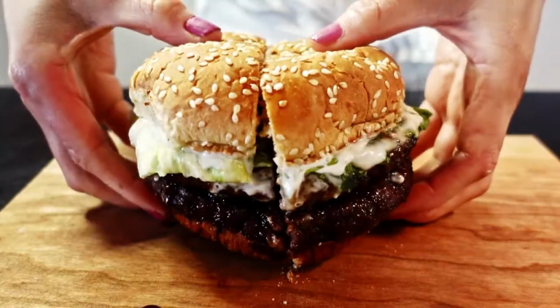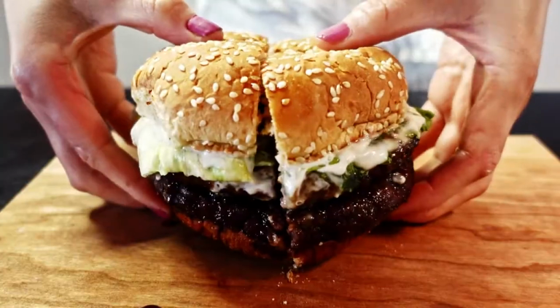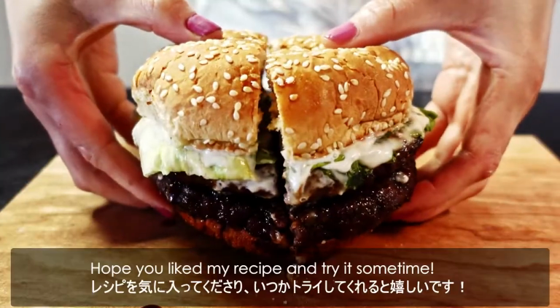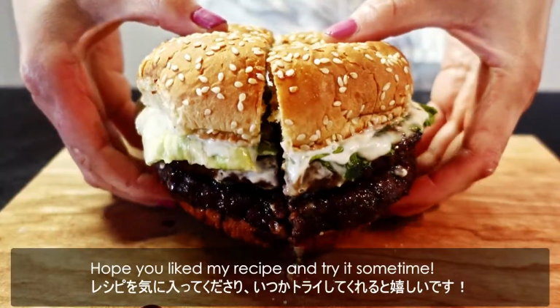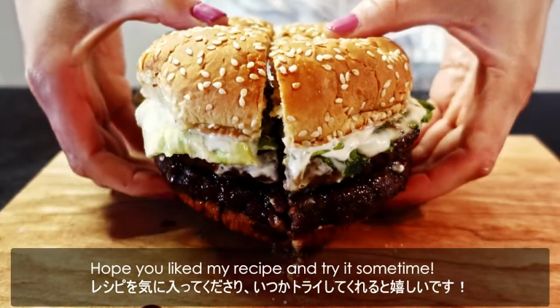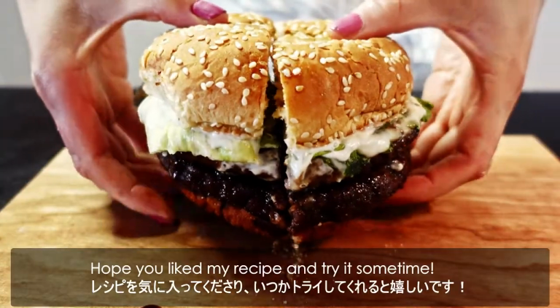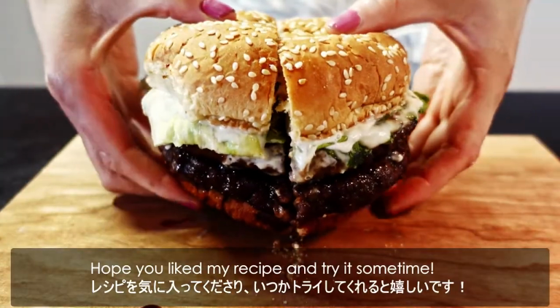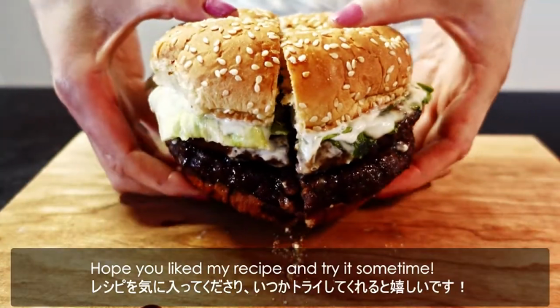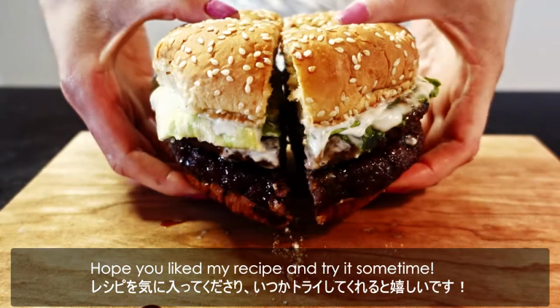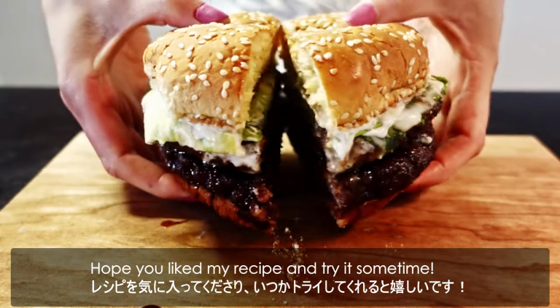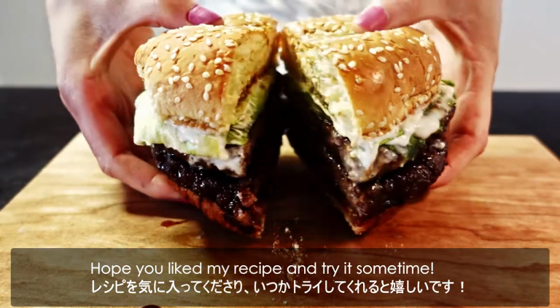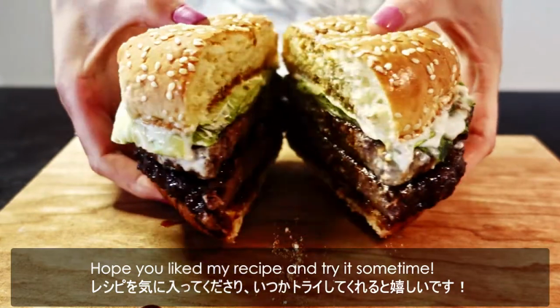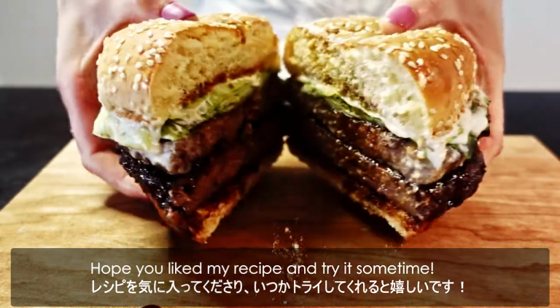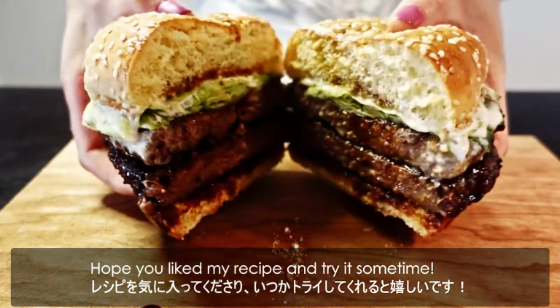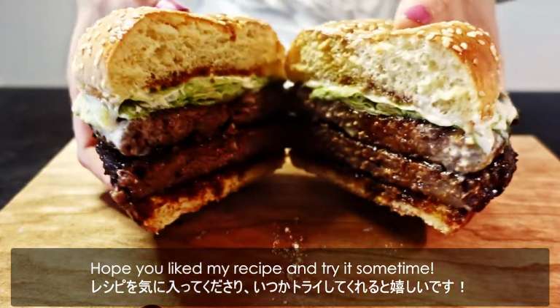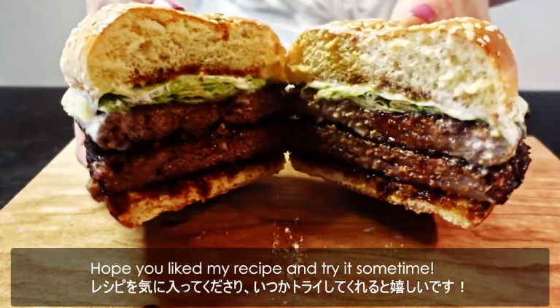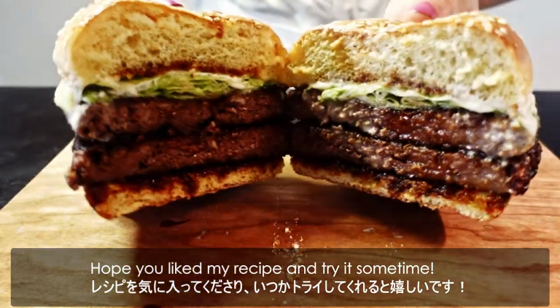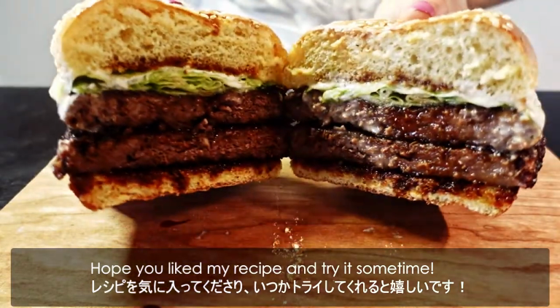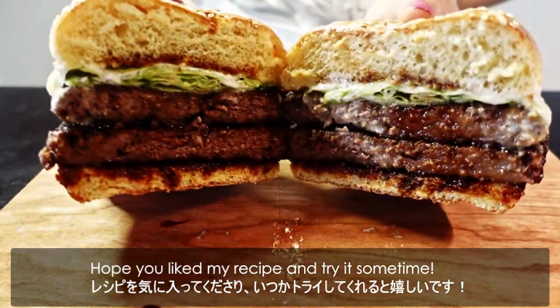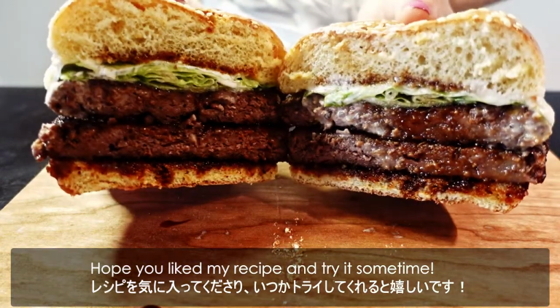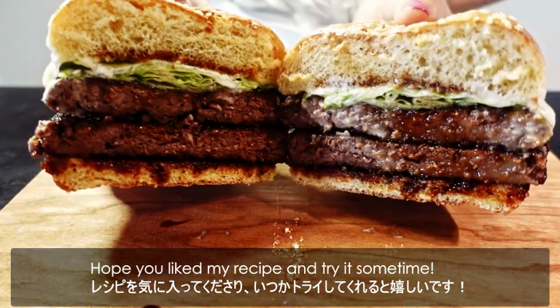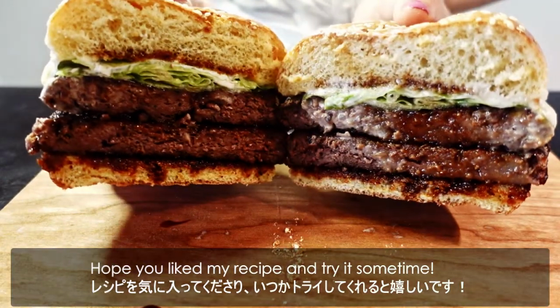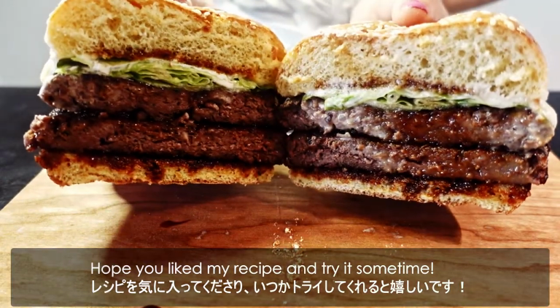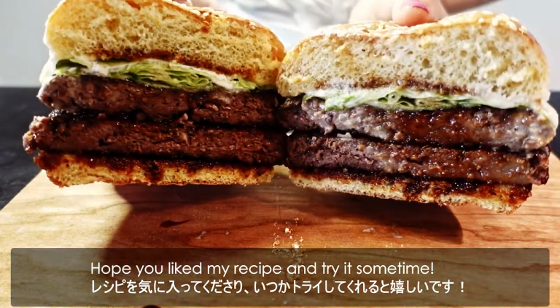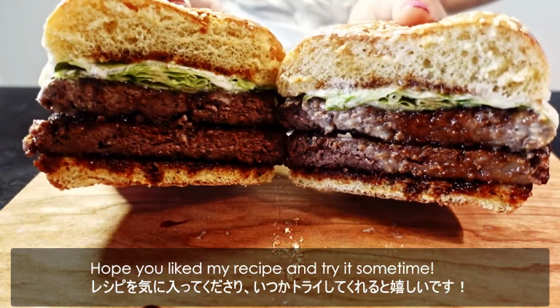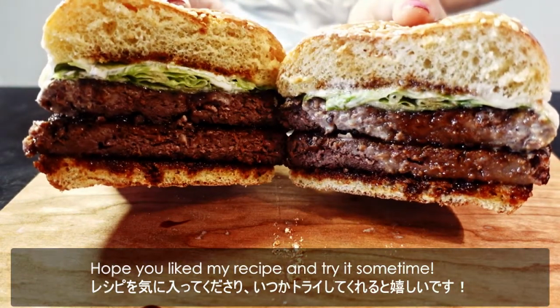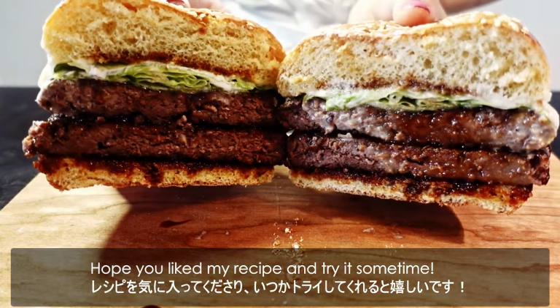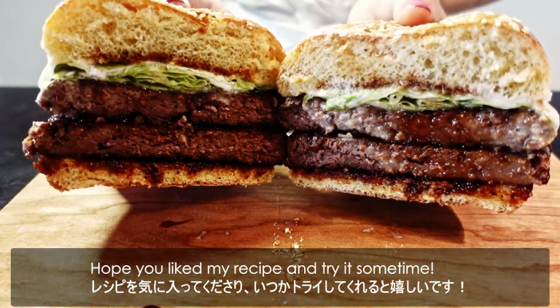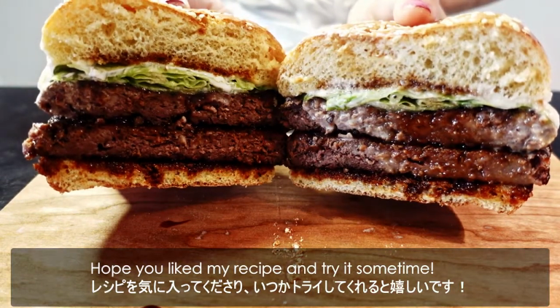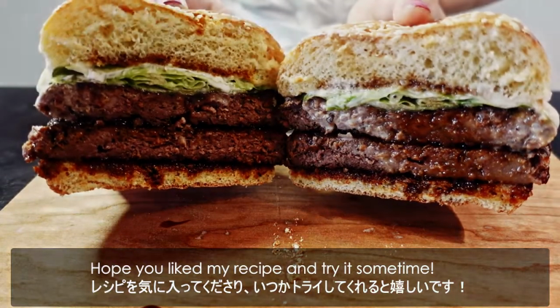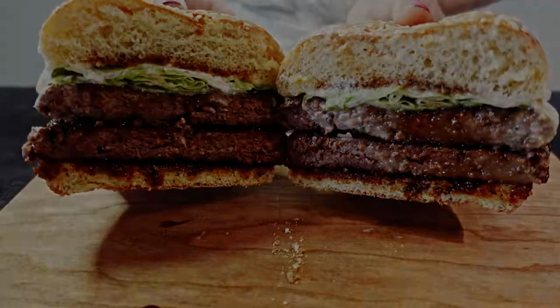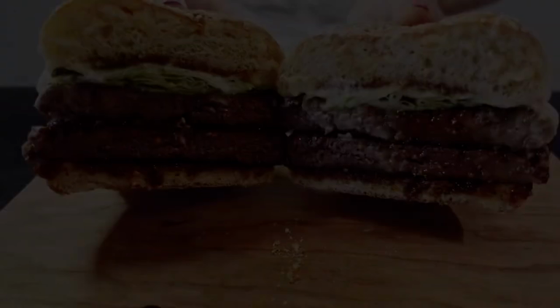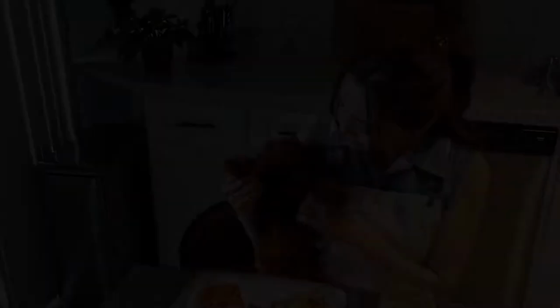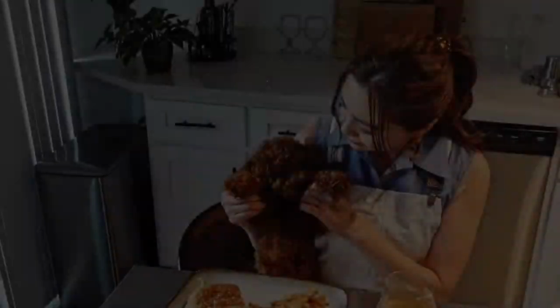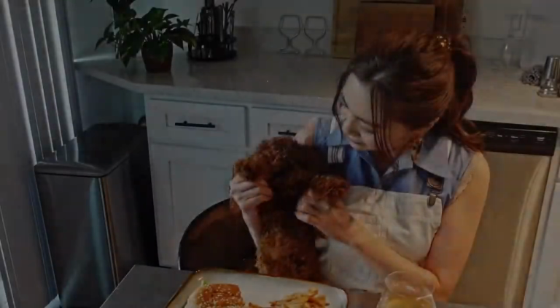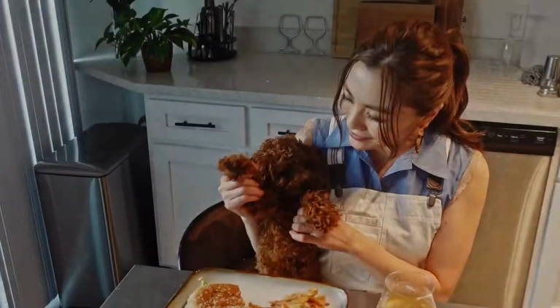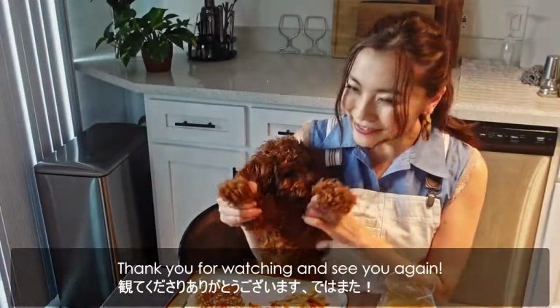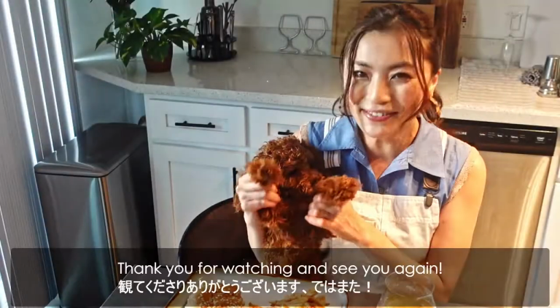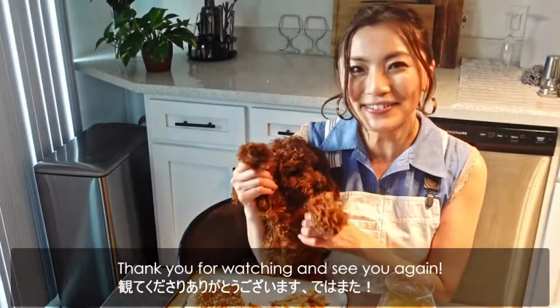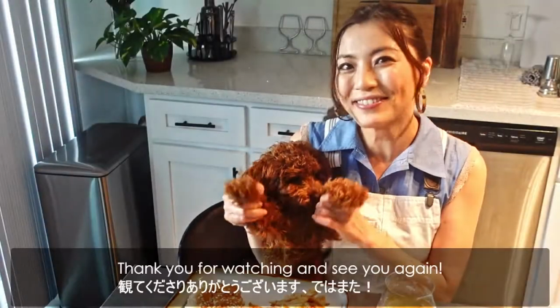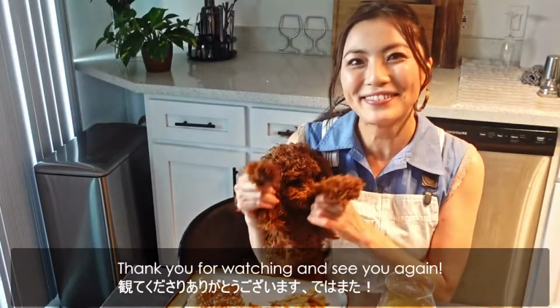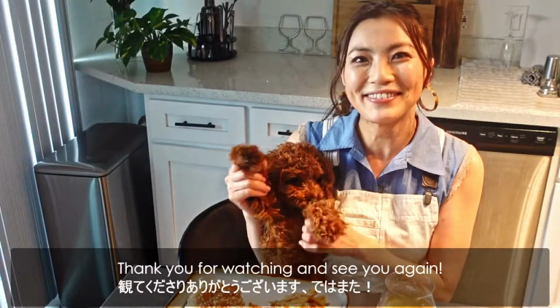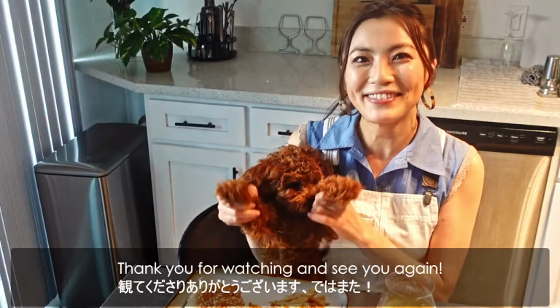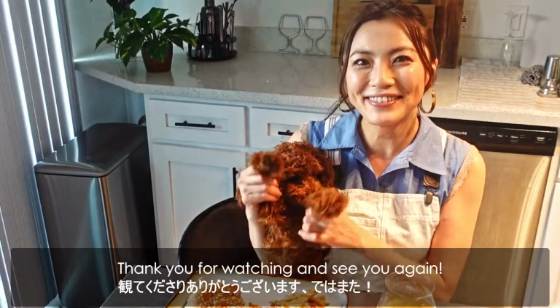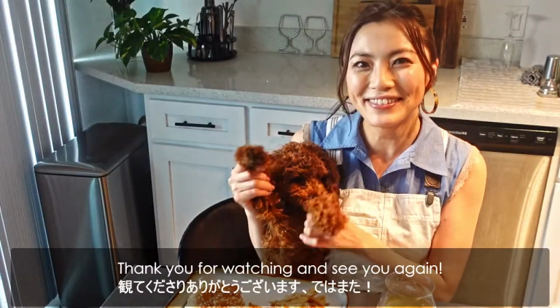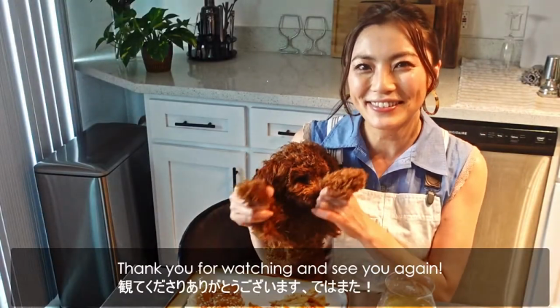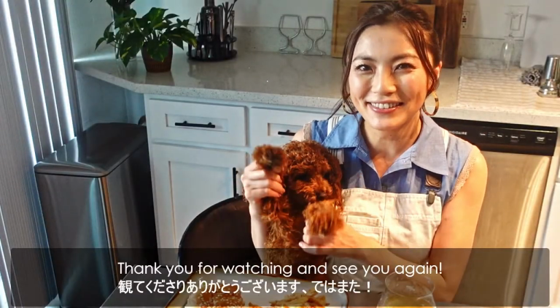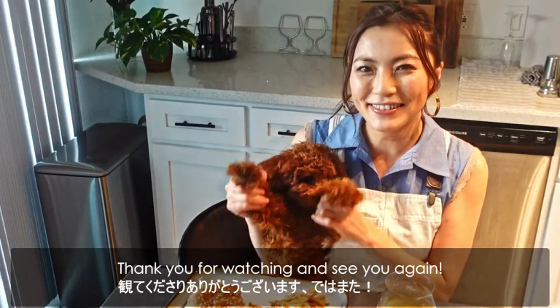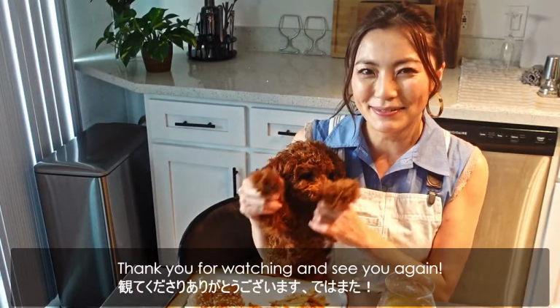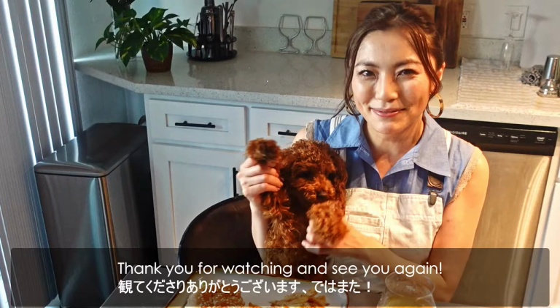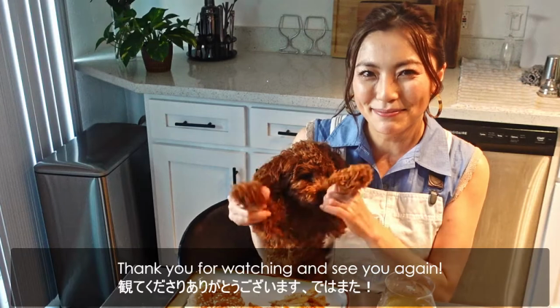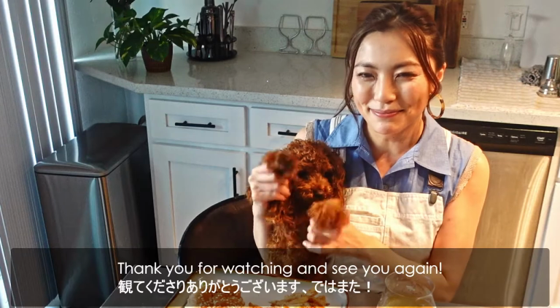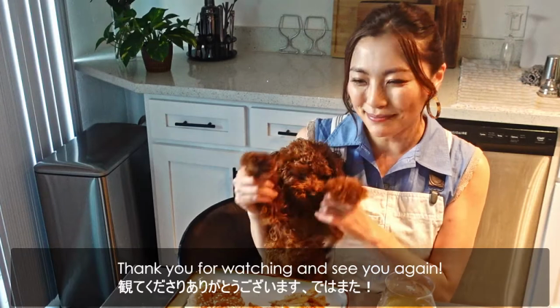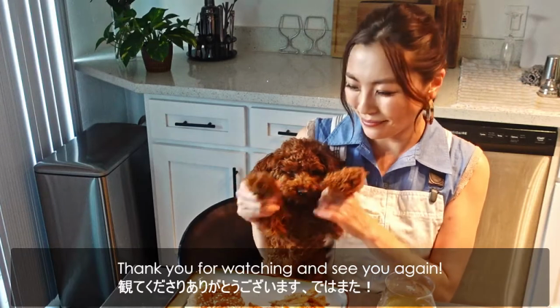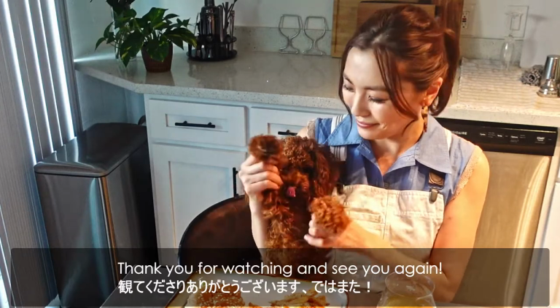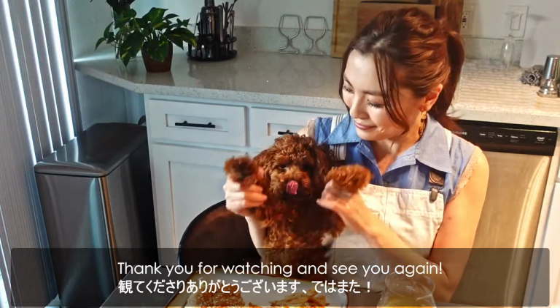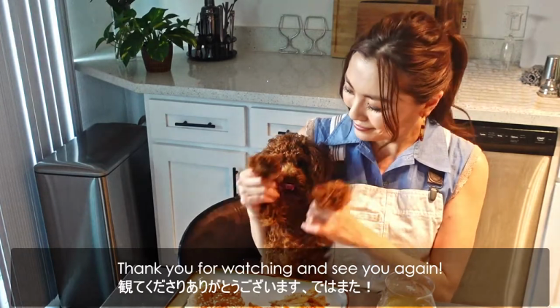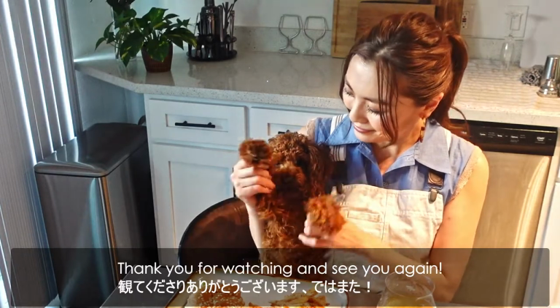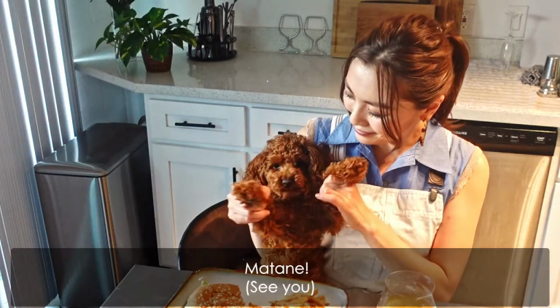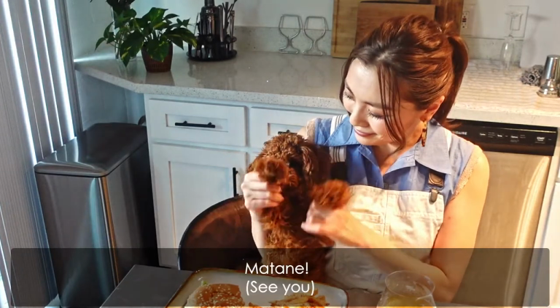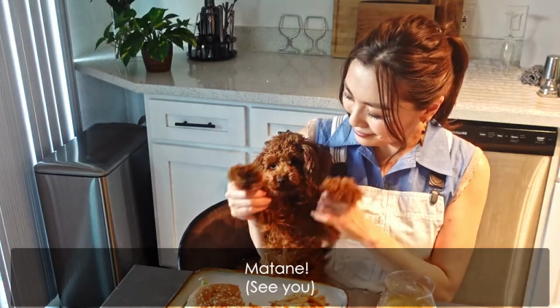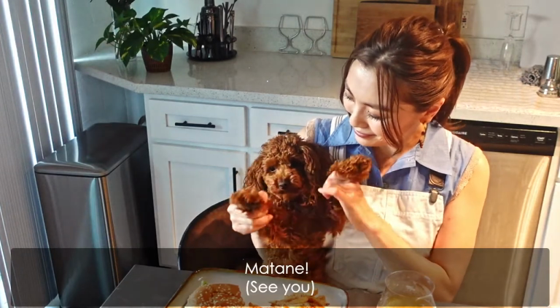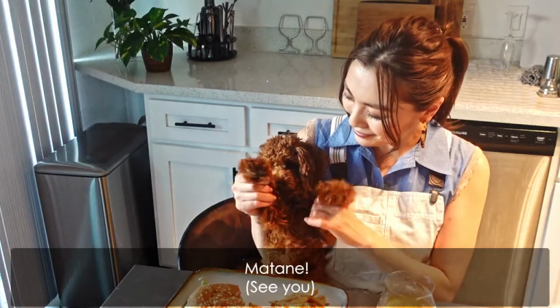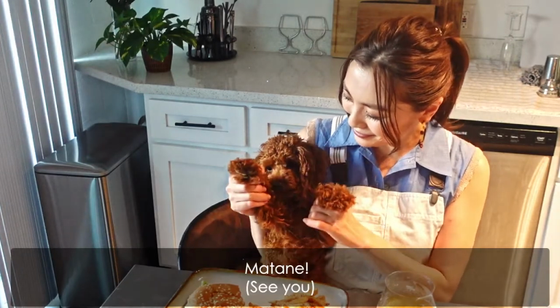Hope you'll like my recipe and try it sometime! Thank you for watching and see you again! Mata ne!